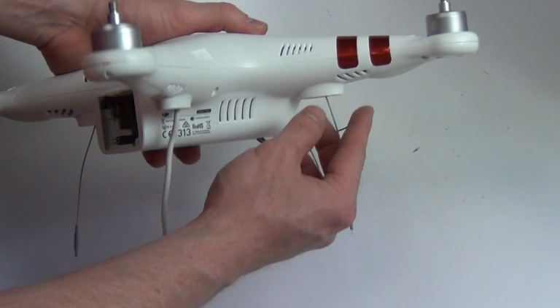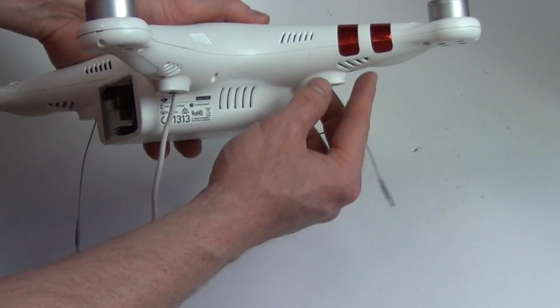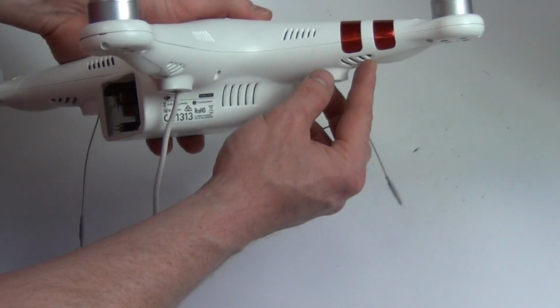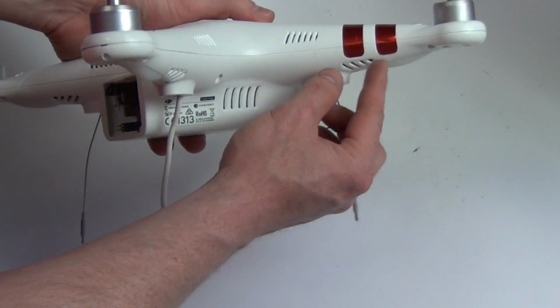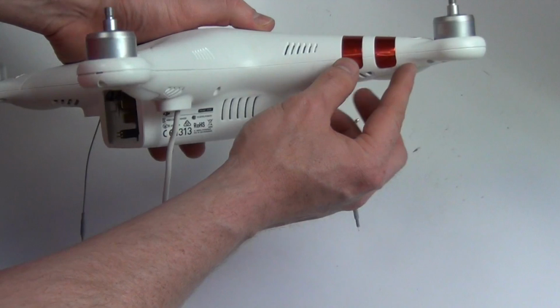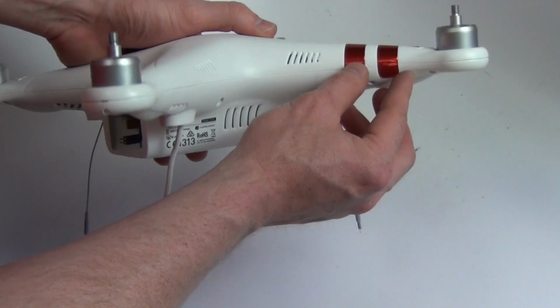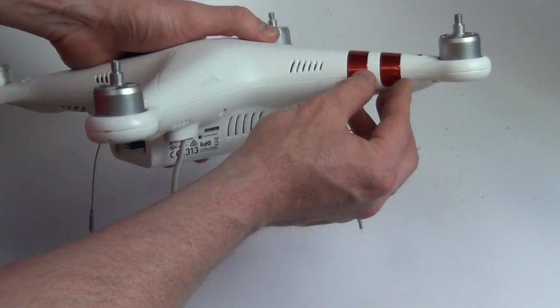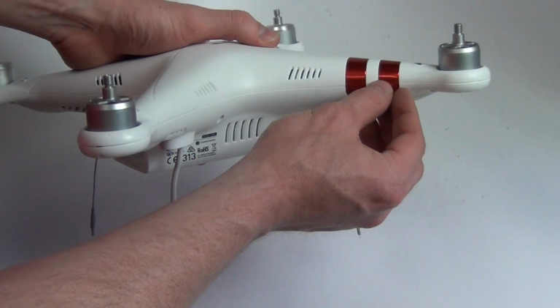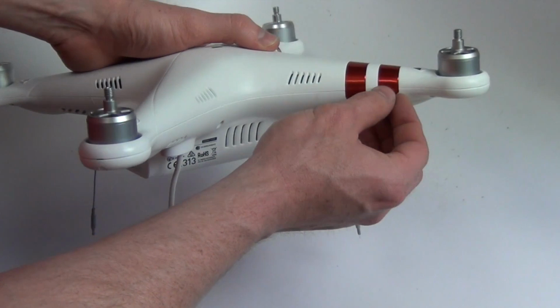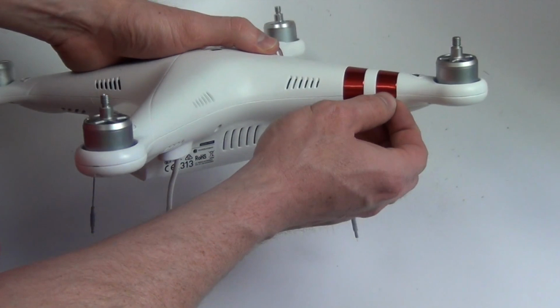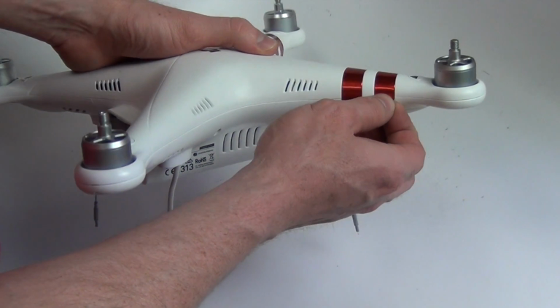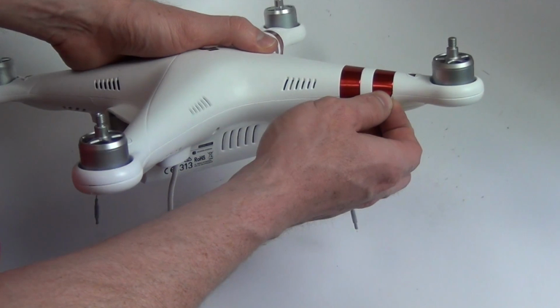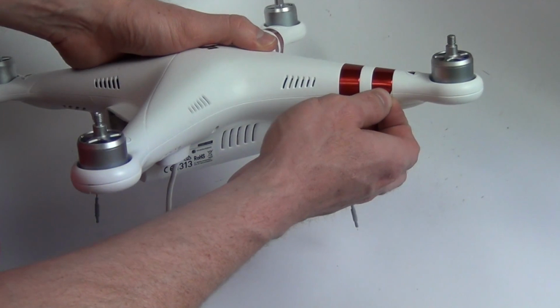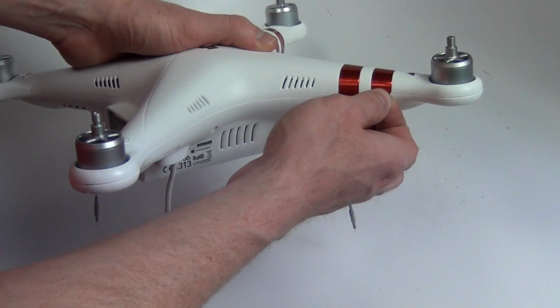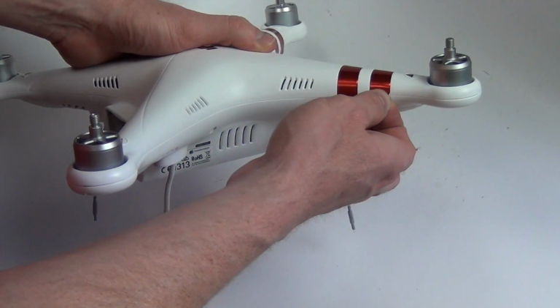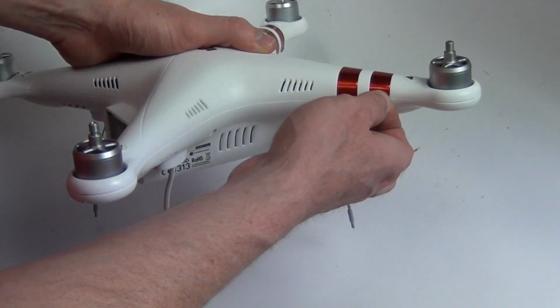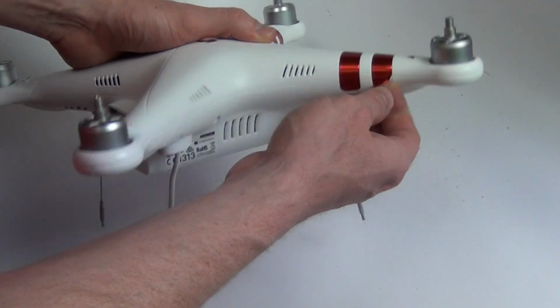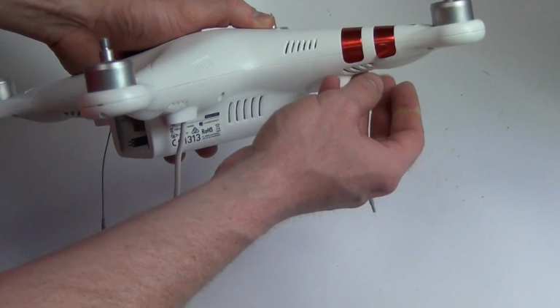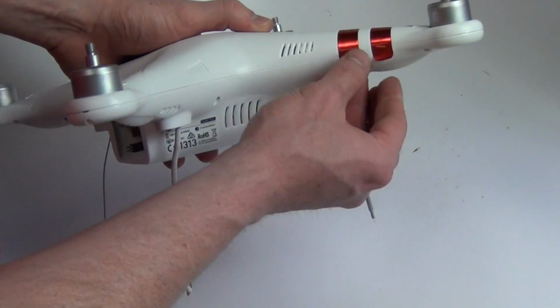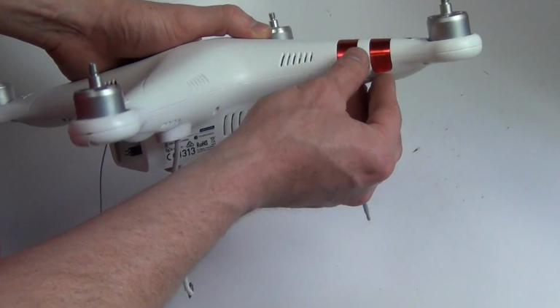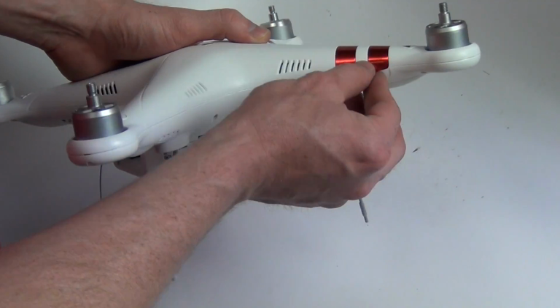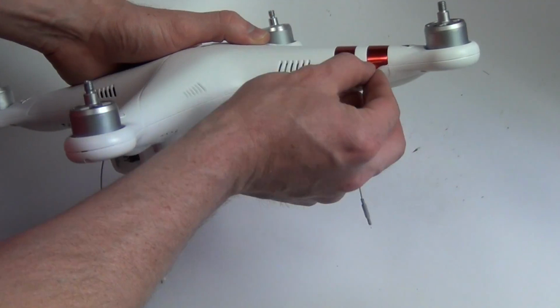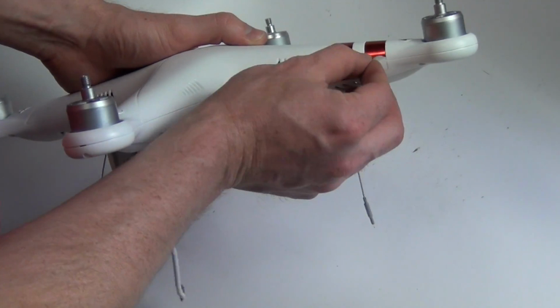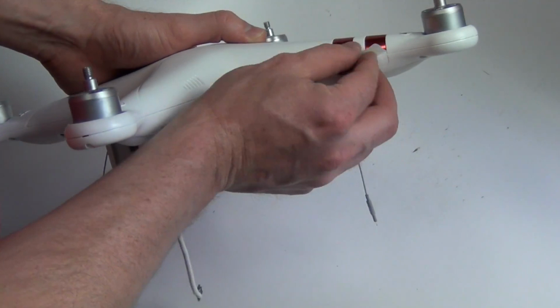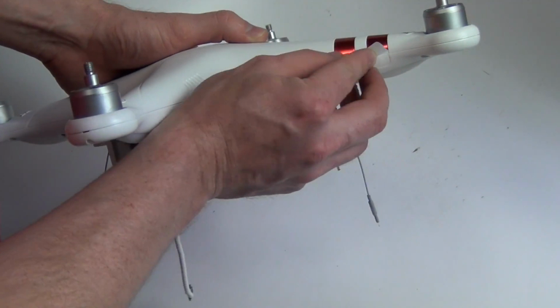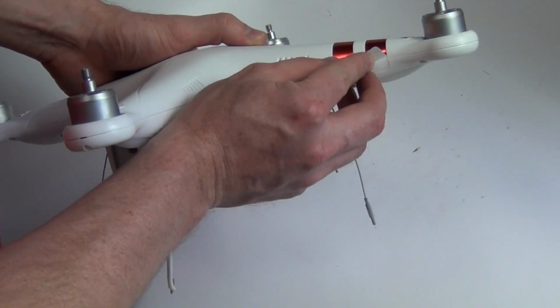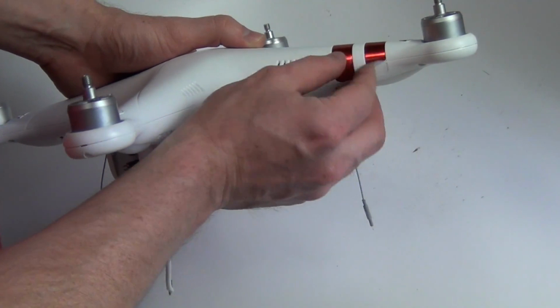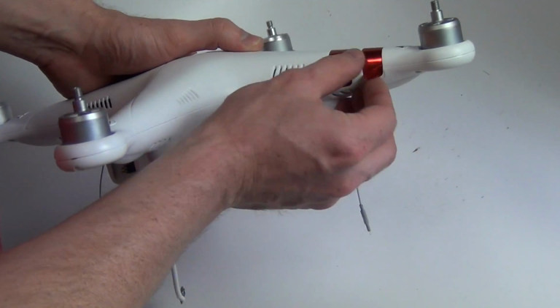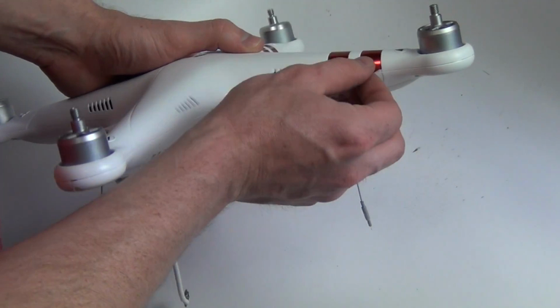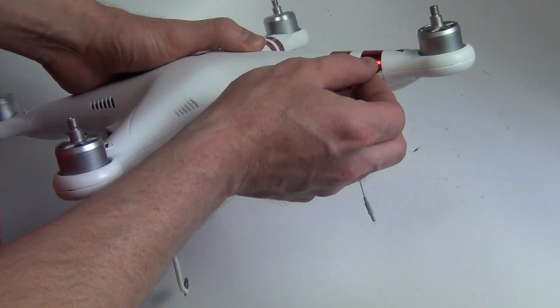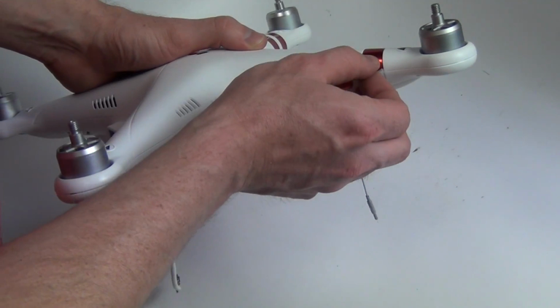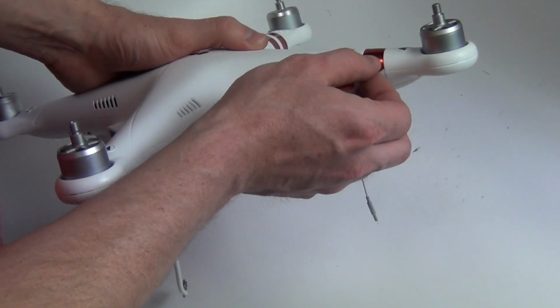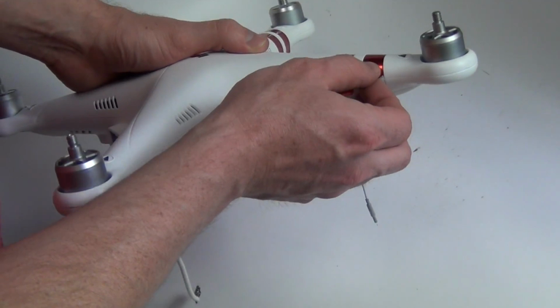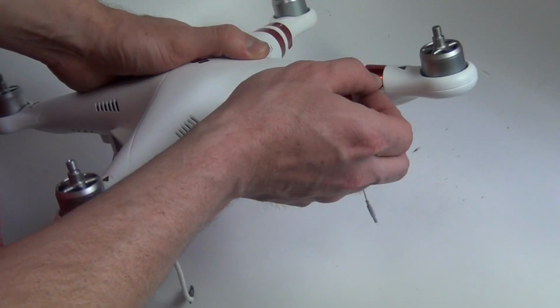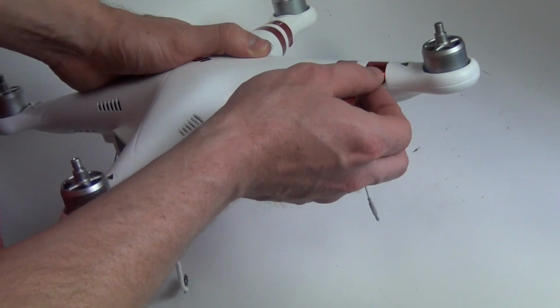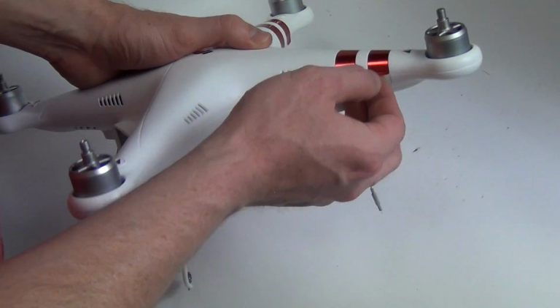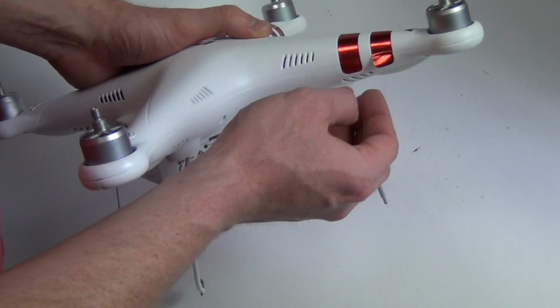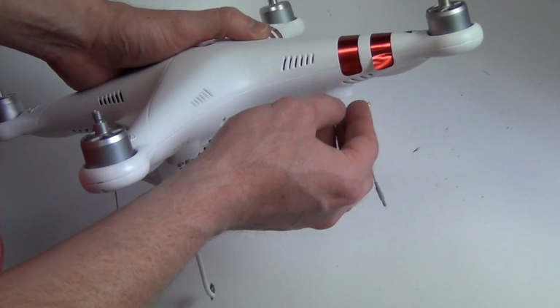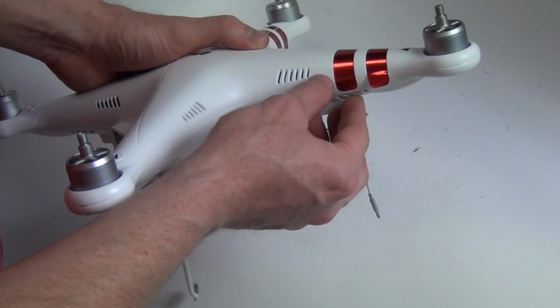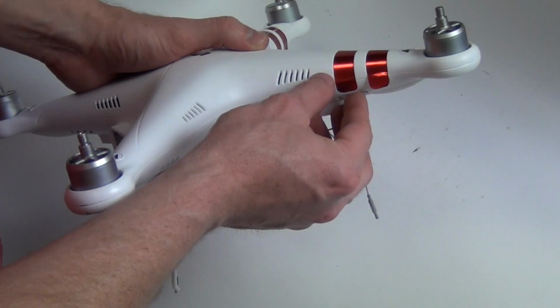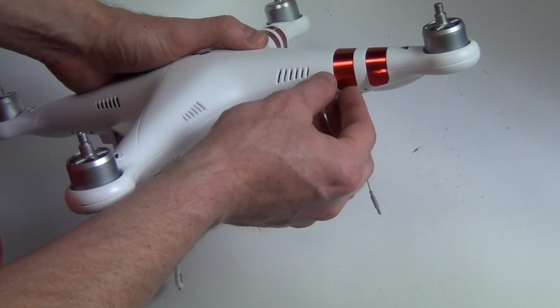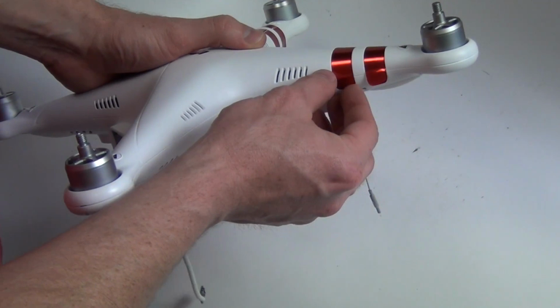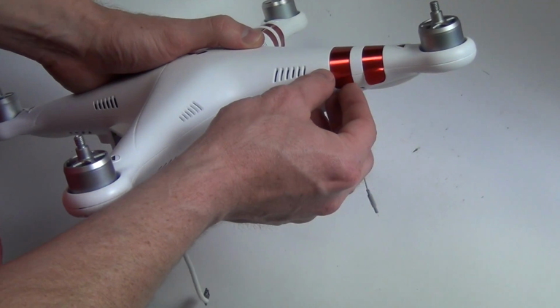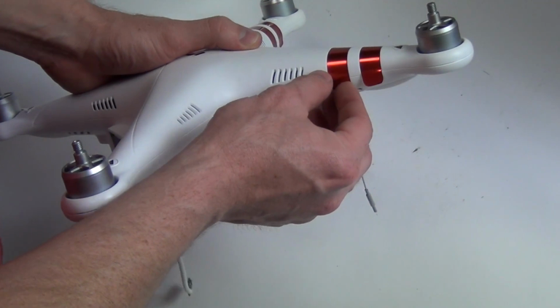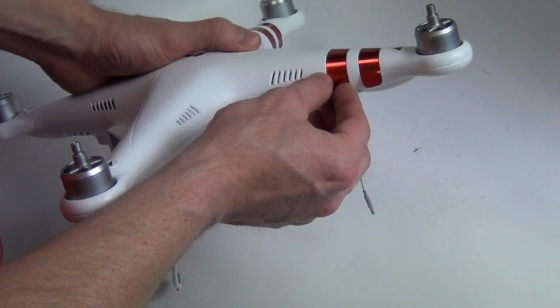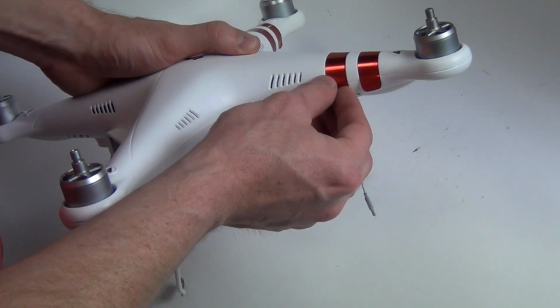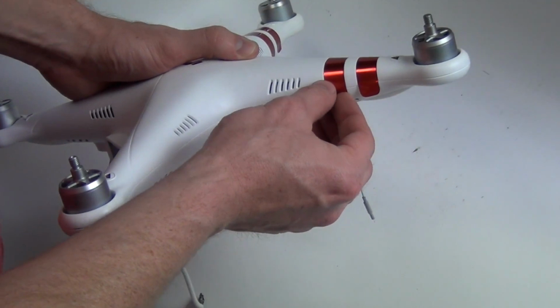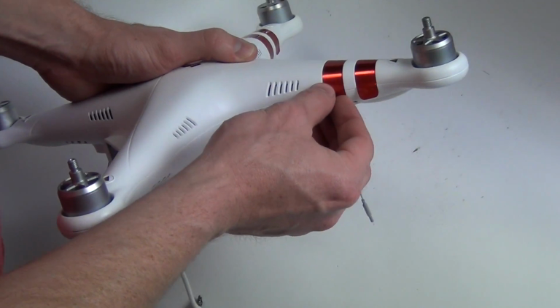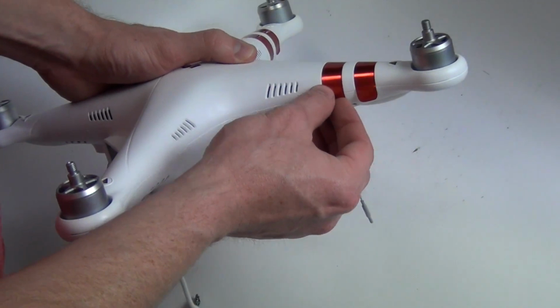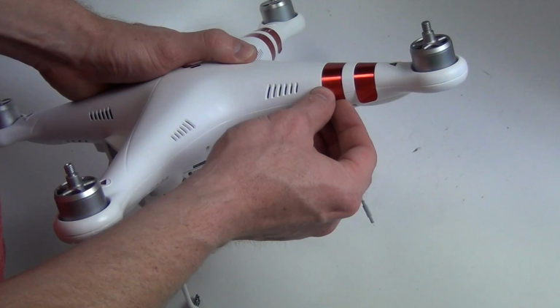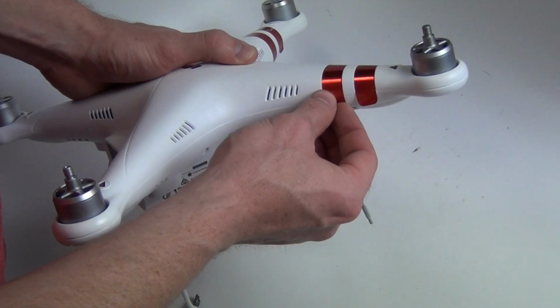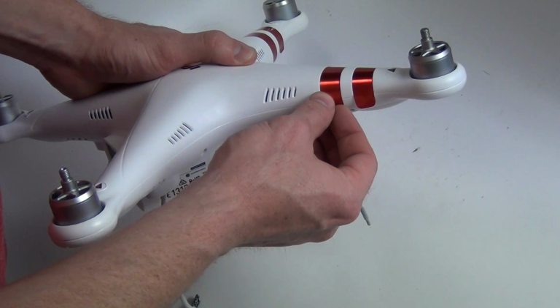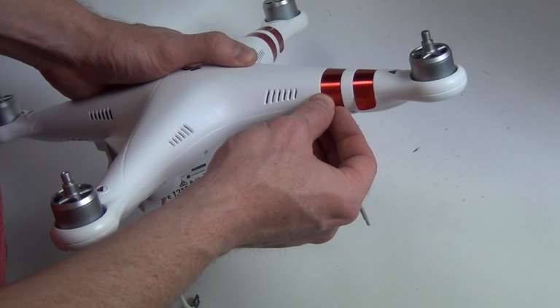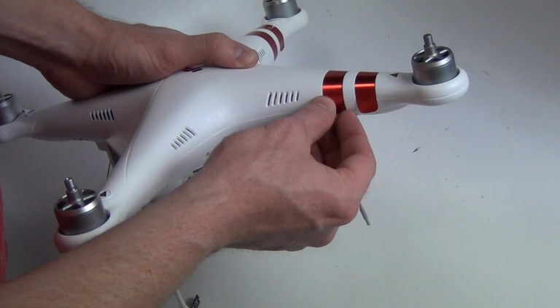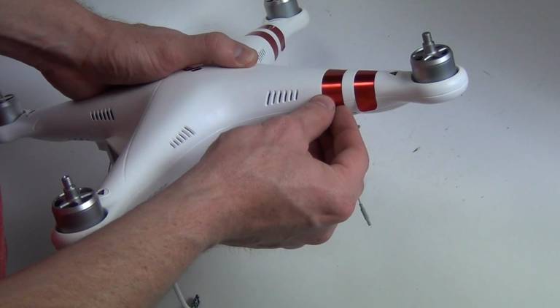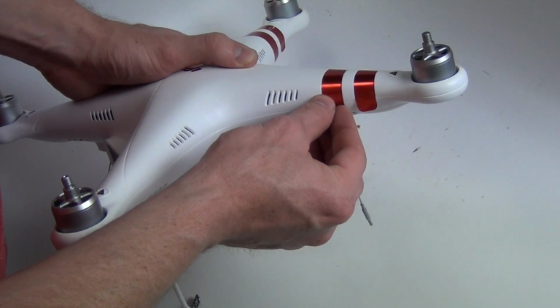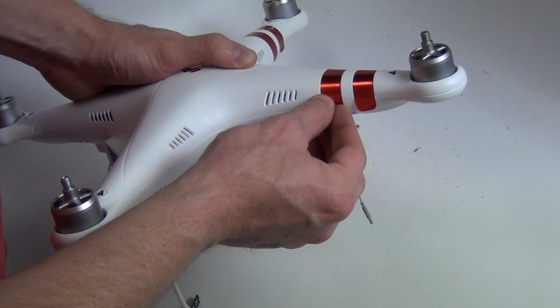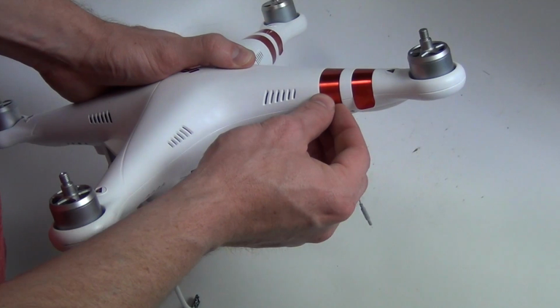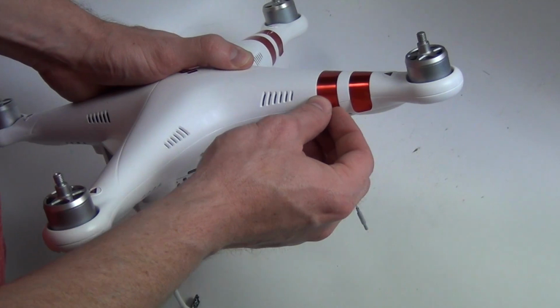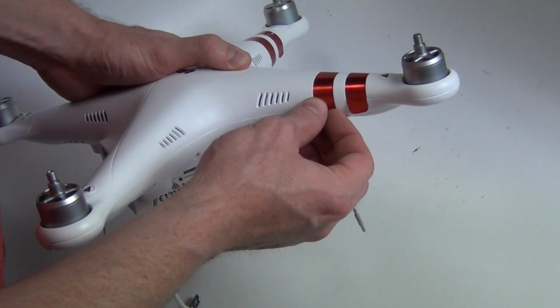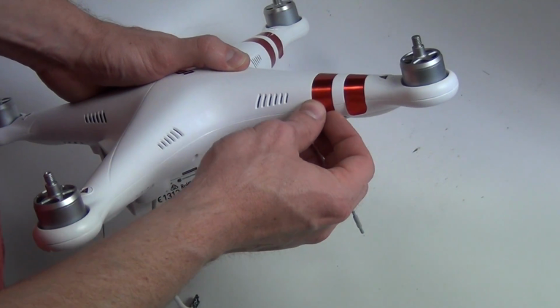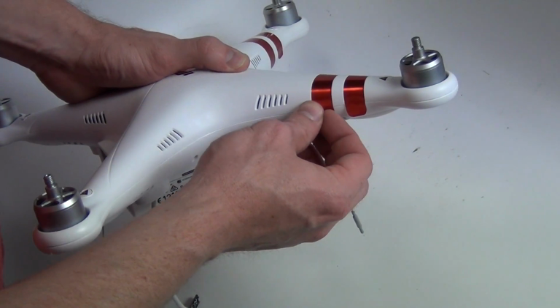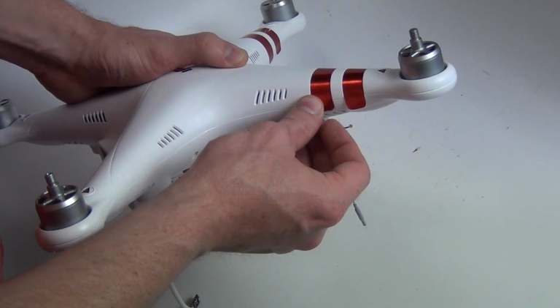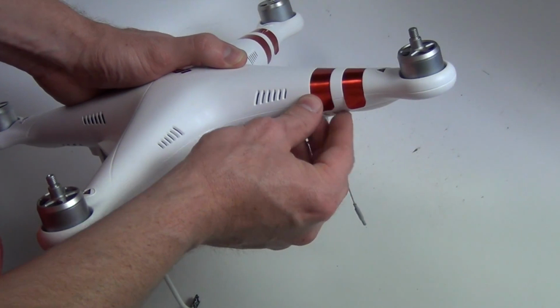Before separating the drone body, you will need to pull back the stickers past the seam separating the upper and lower parts of the body.